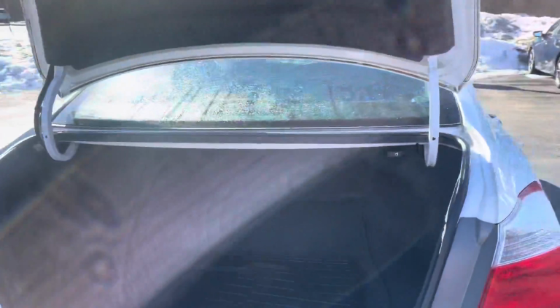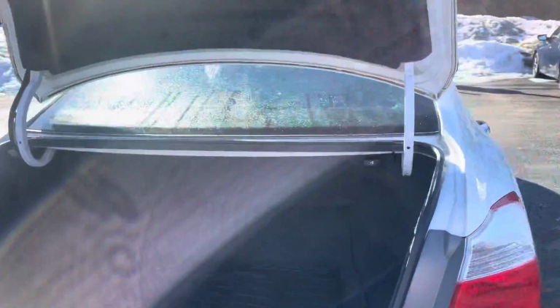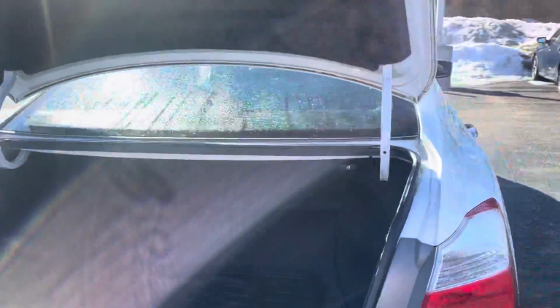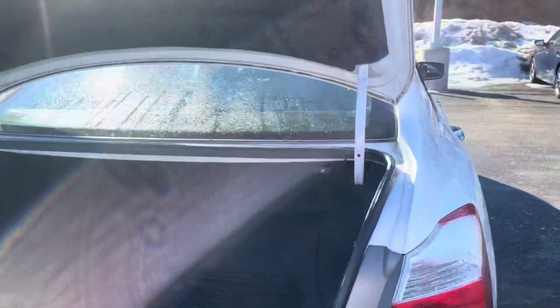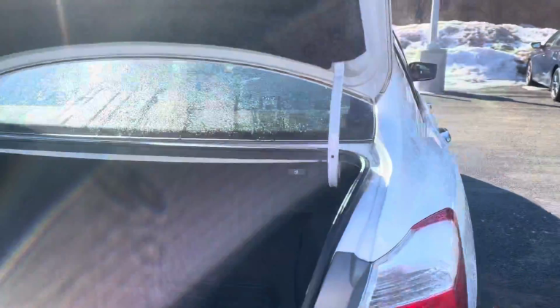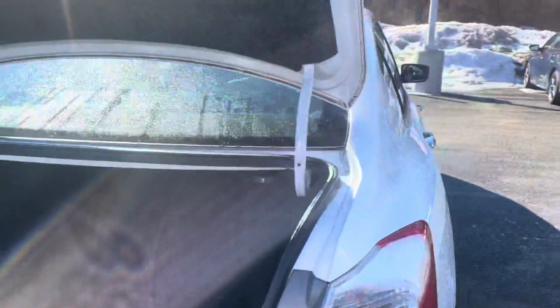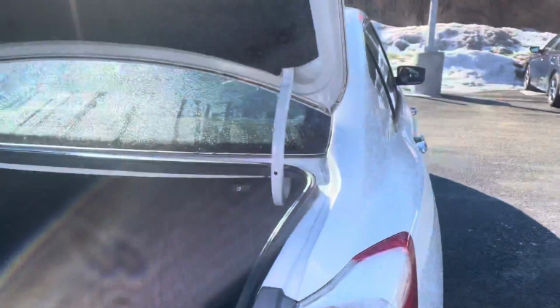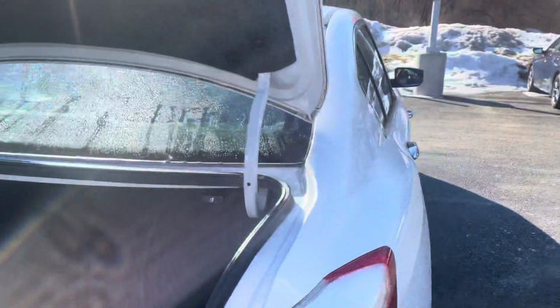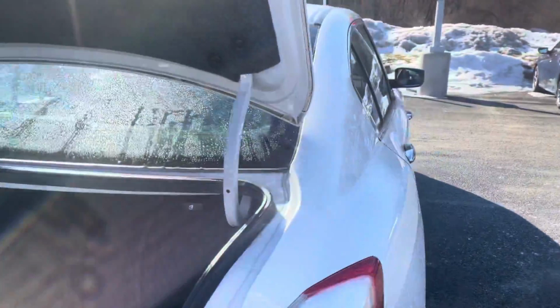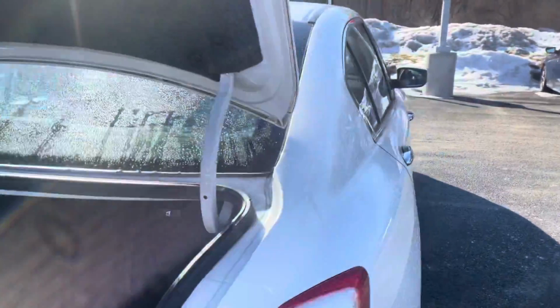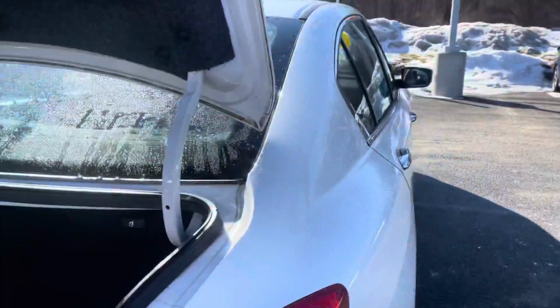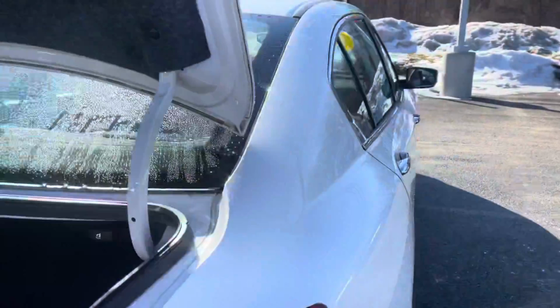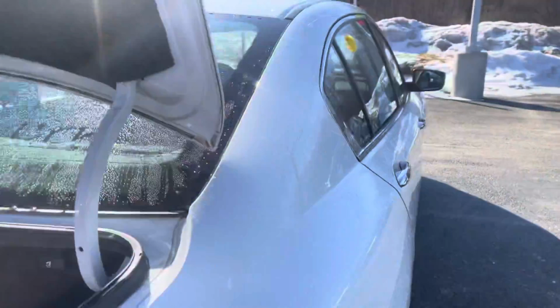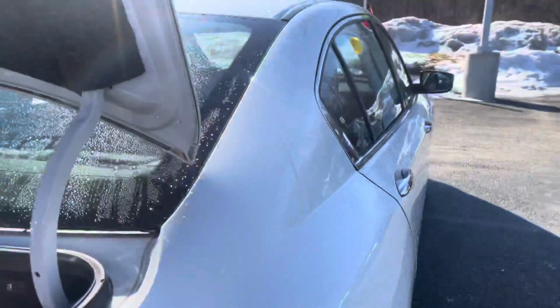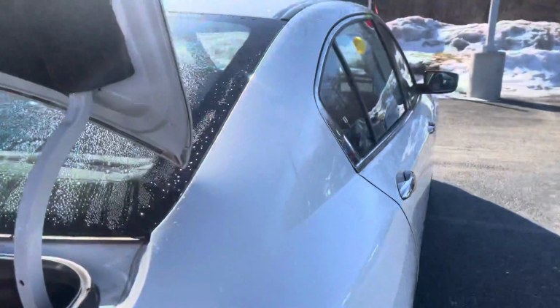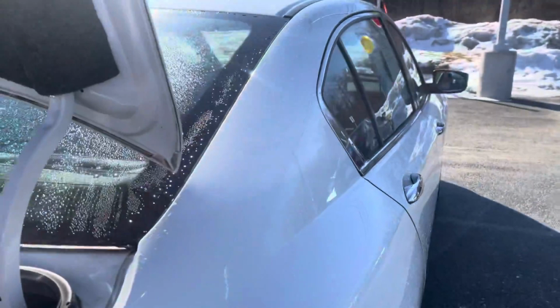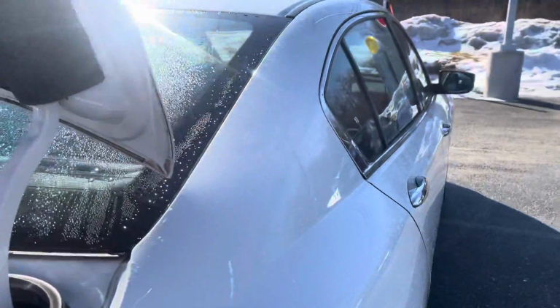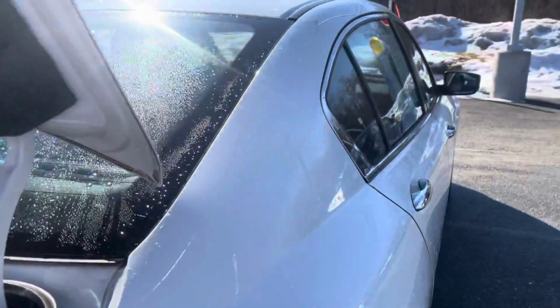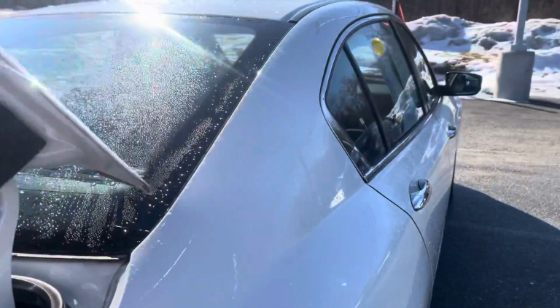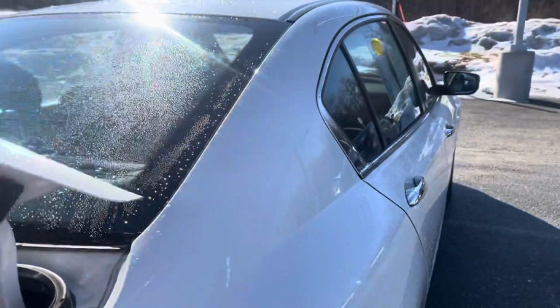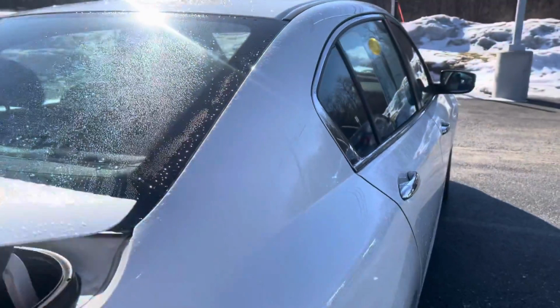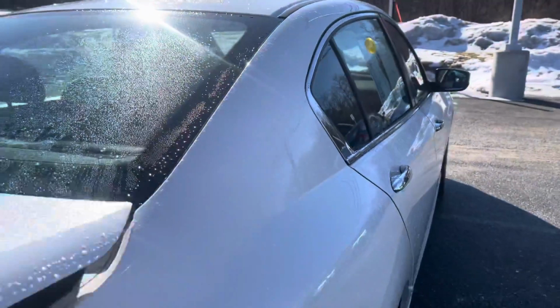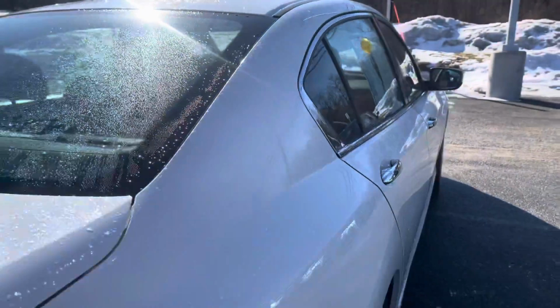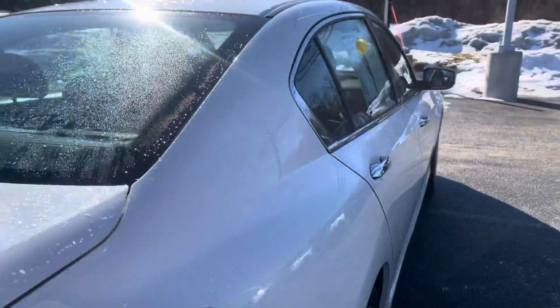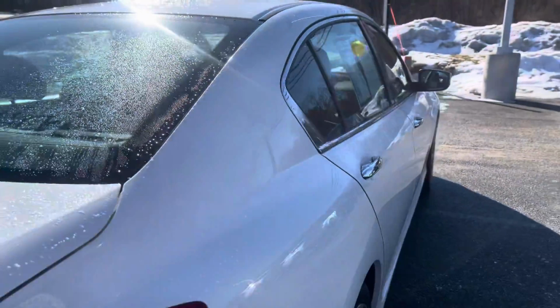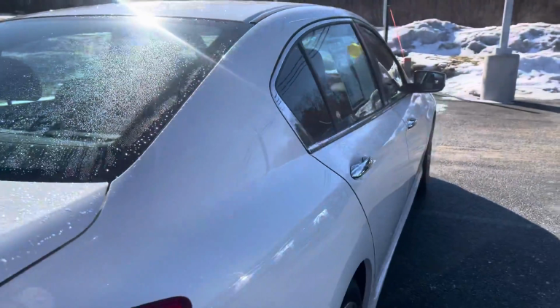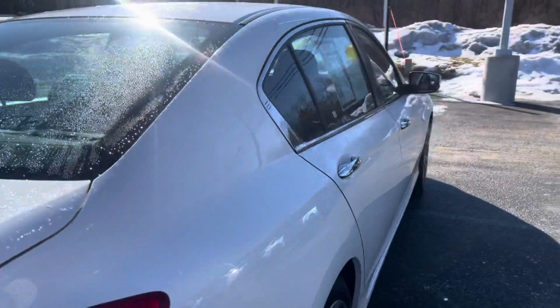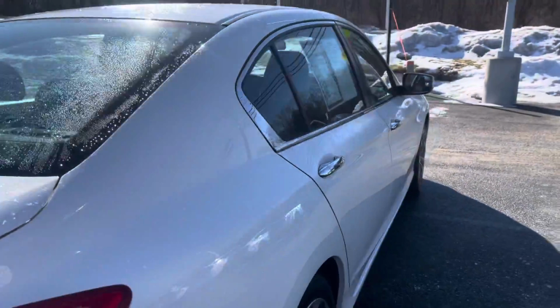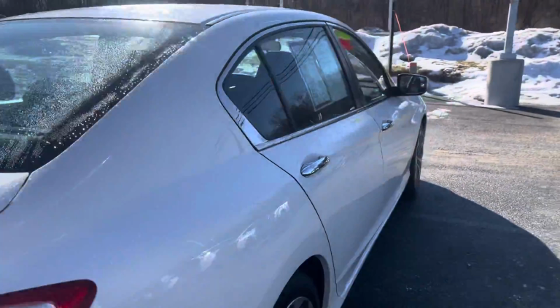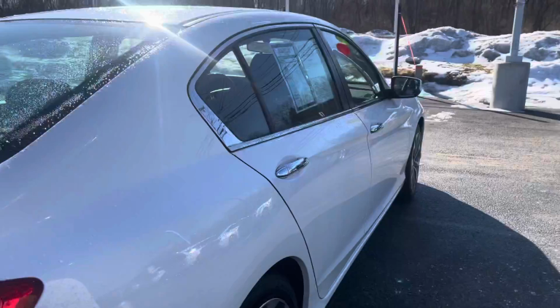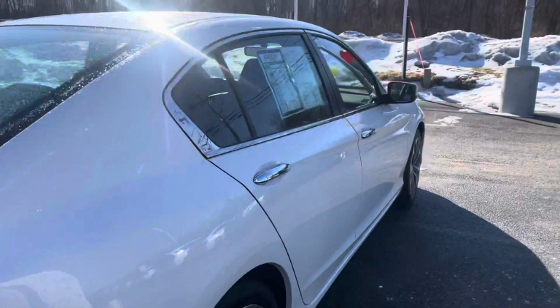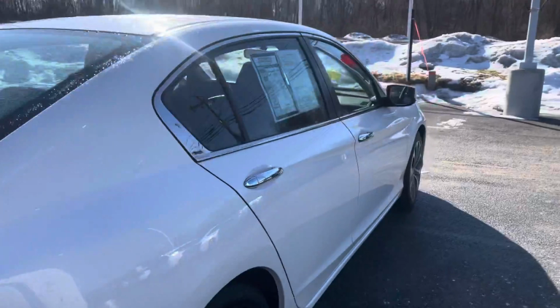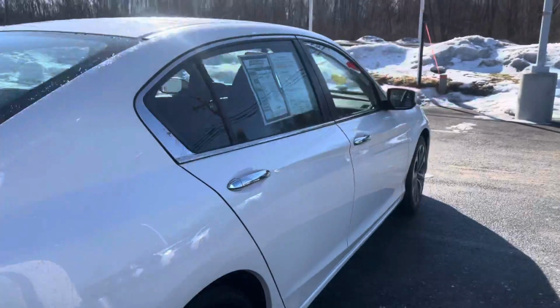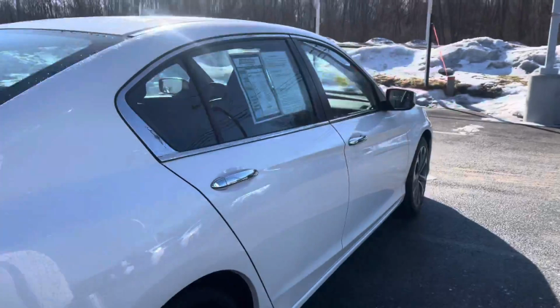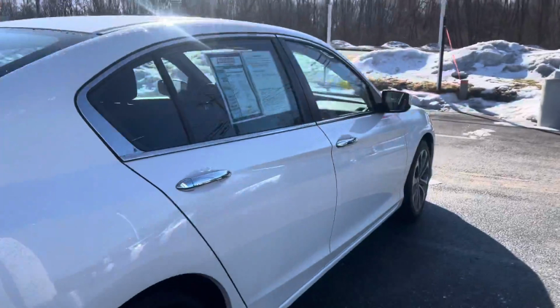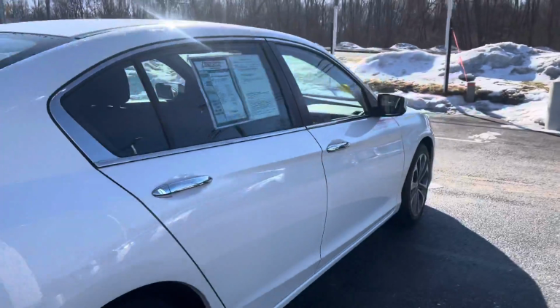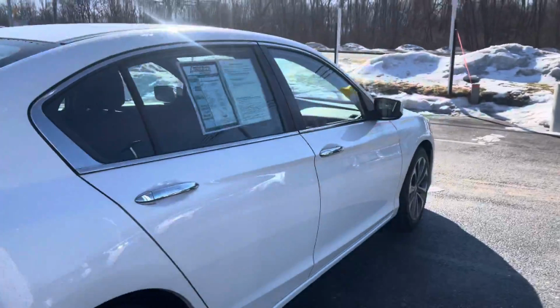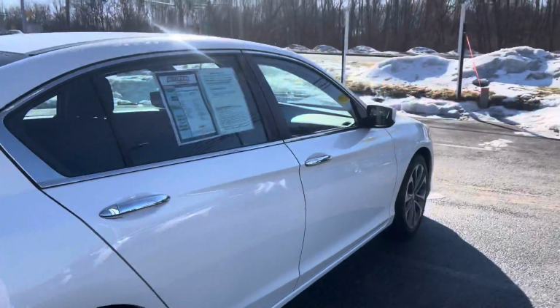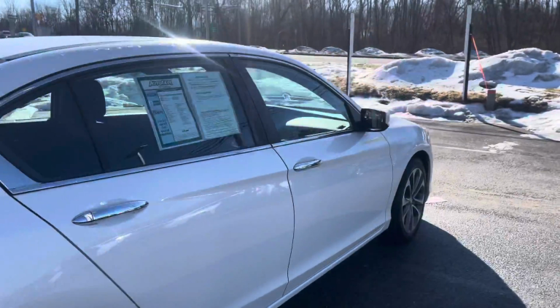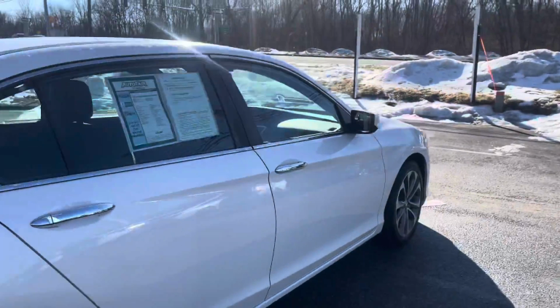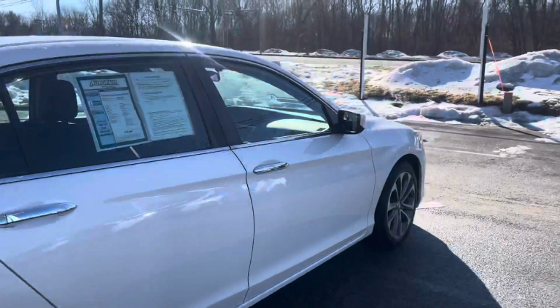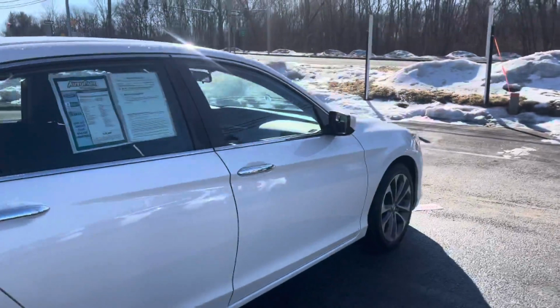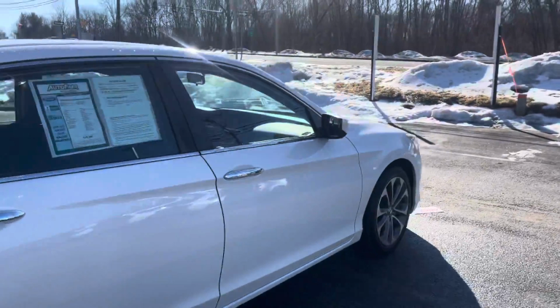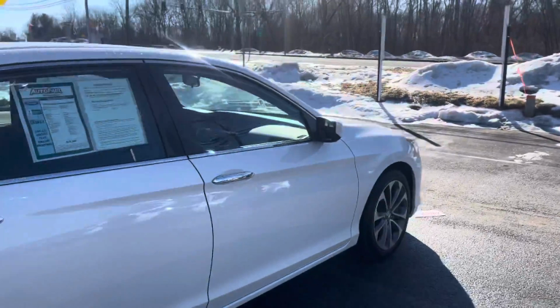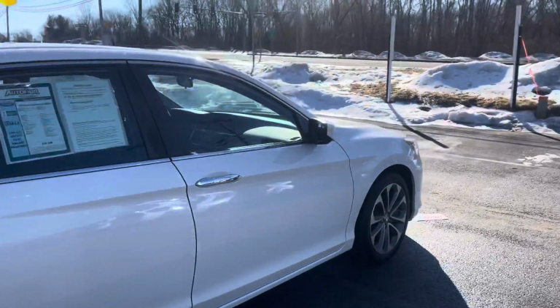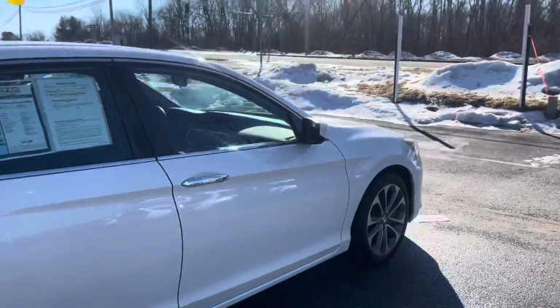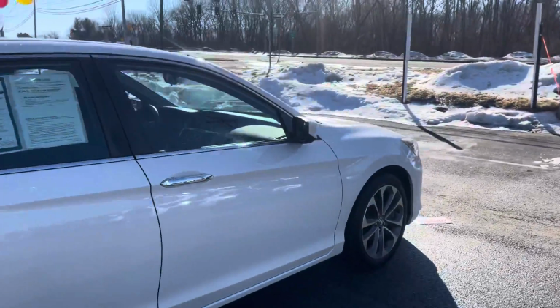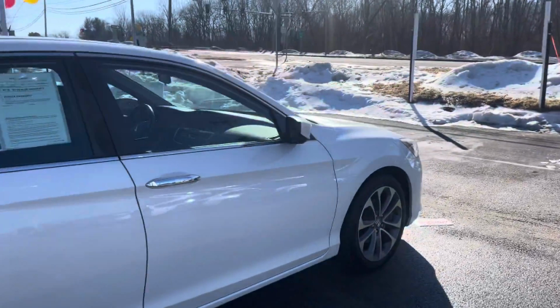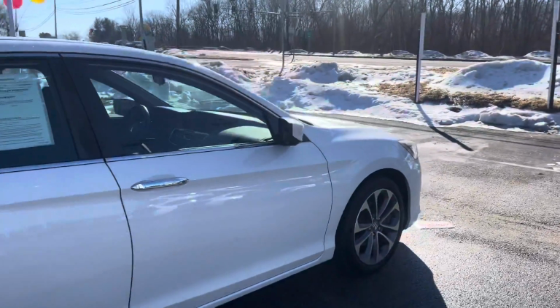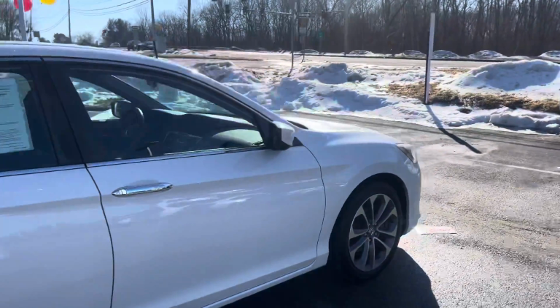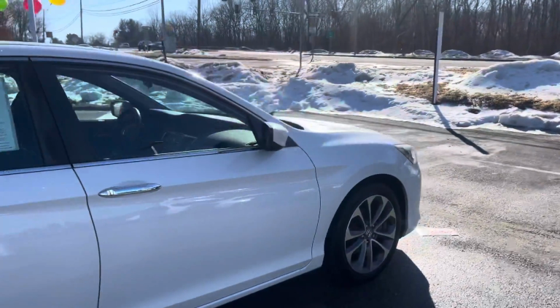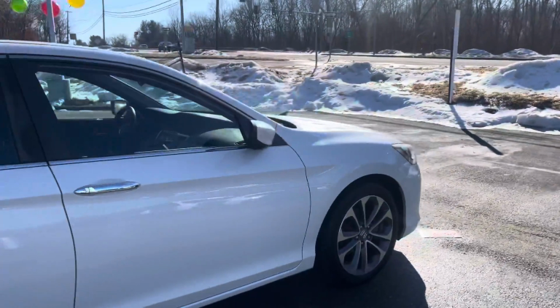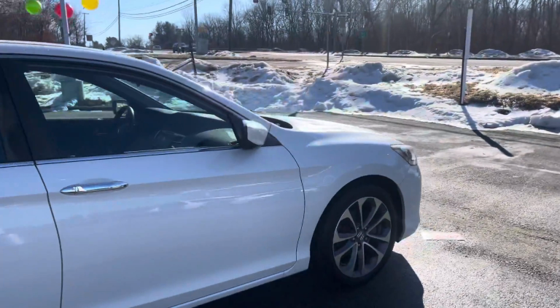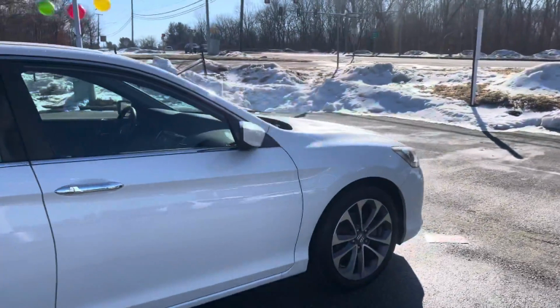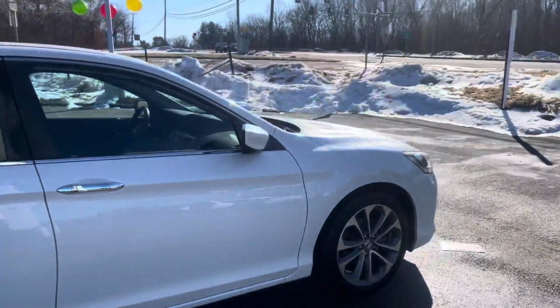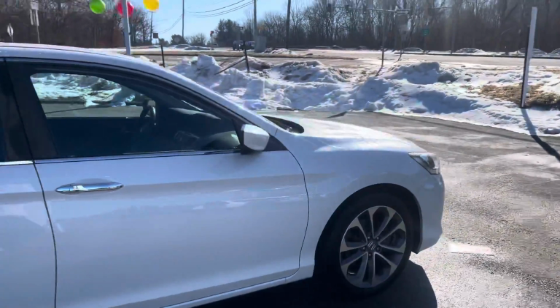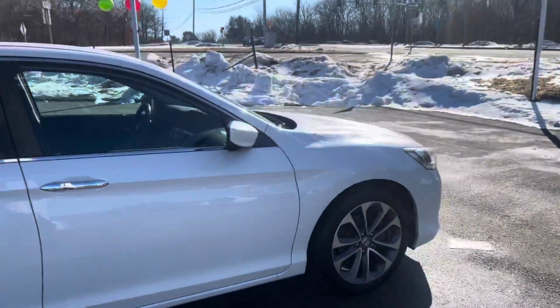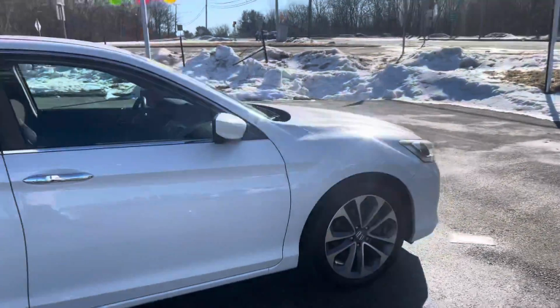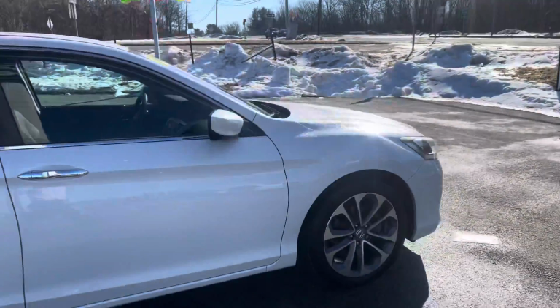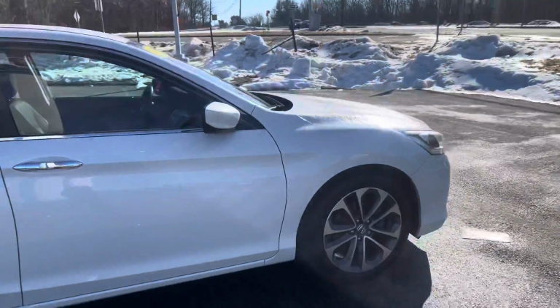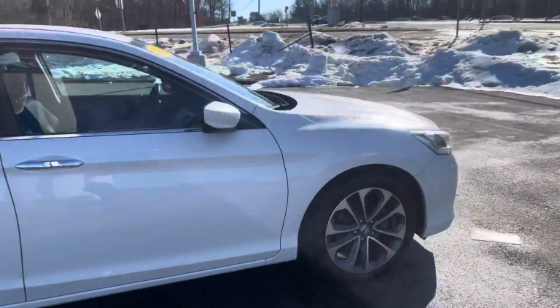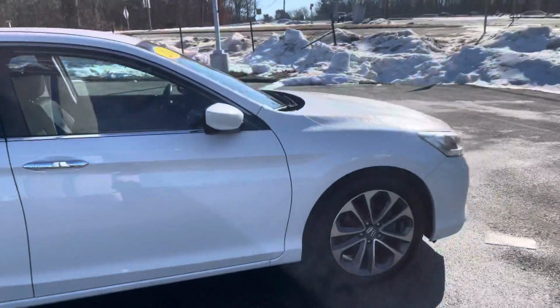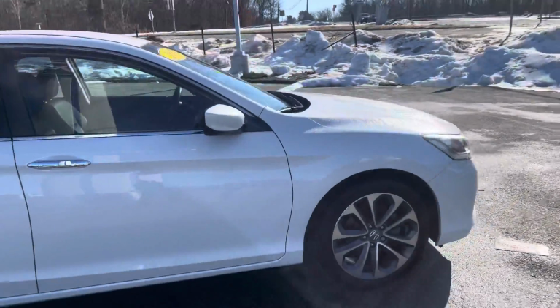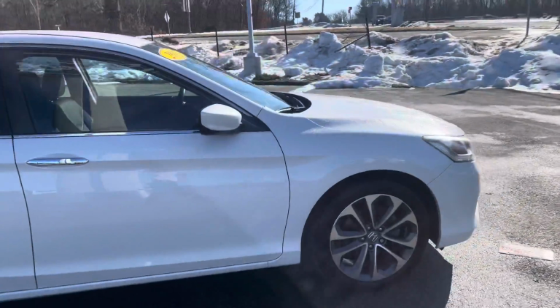Really, really nice vehicle. If you have any questions please let me know — my phone number is 978-478-6263. Thank you very much.